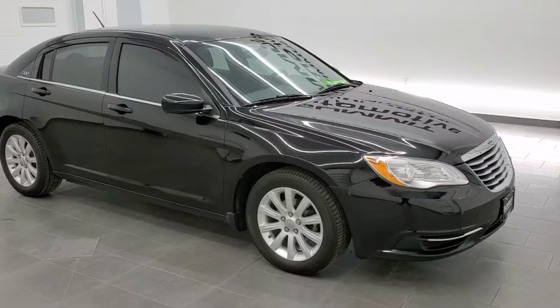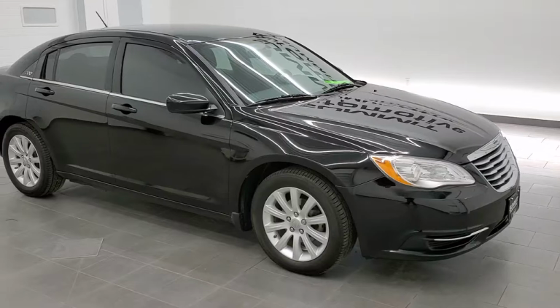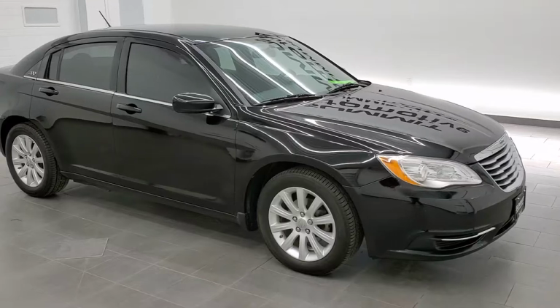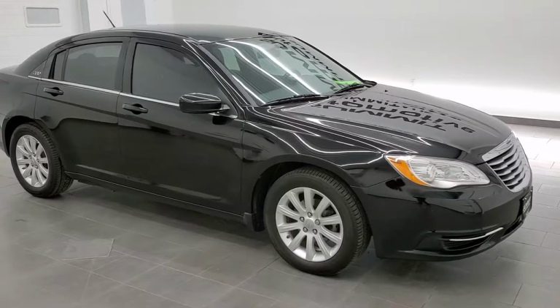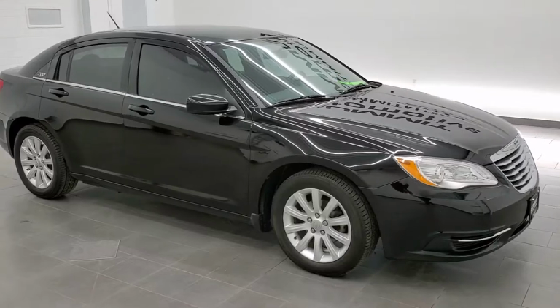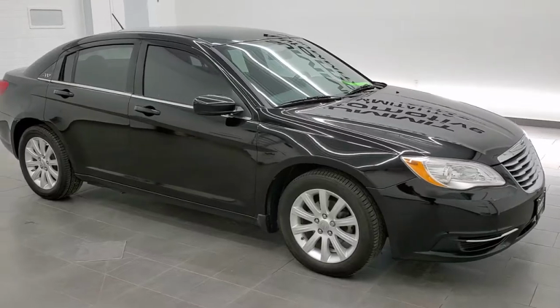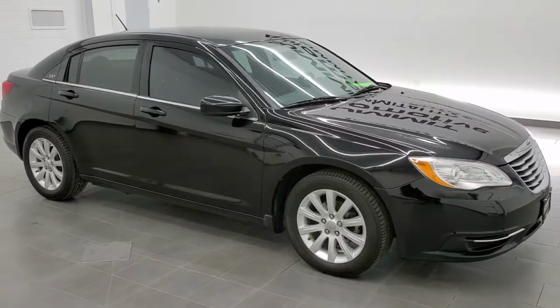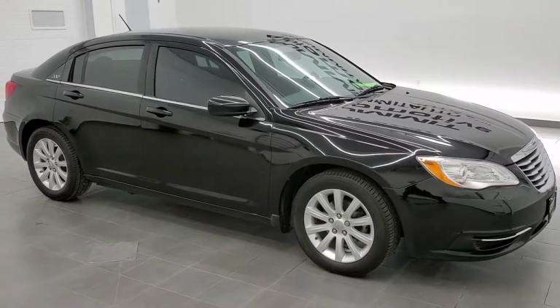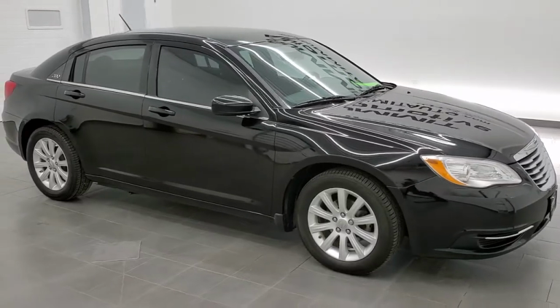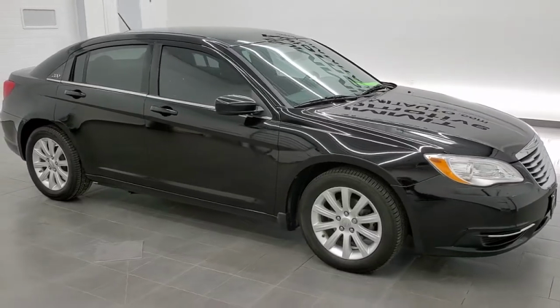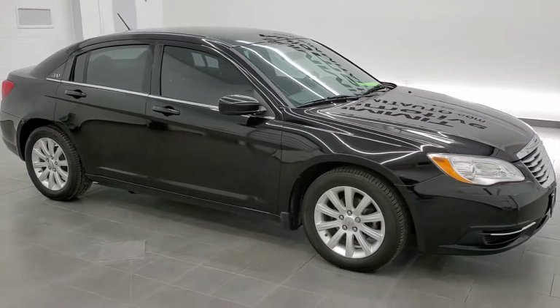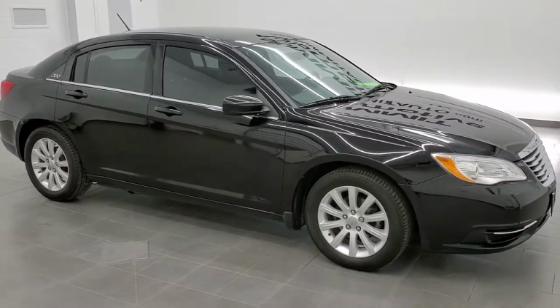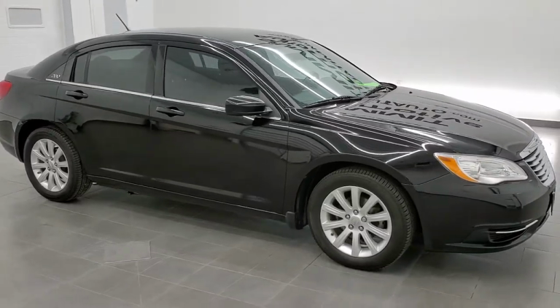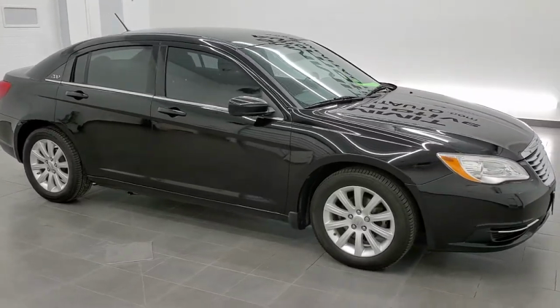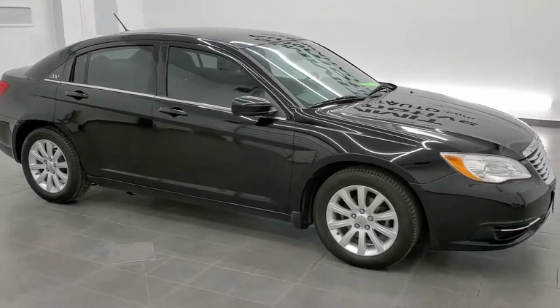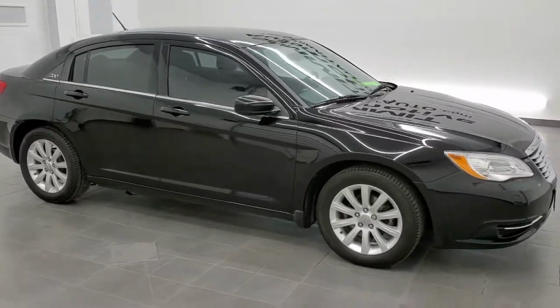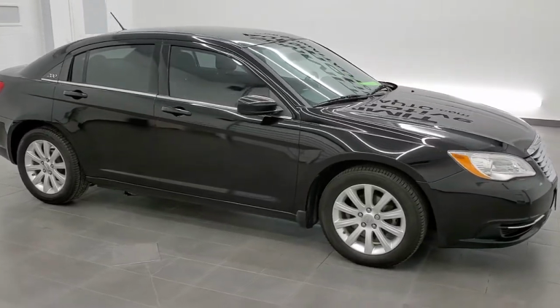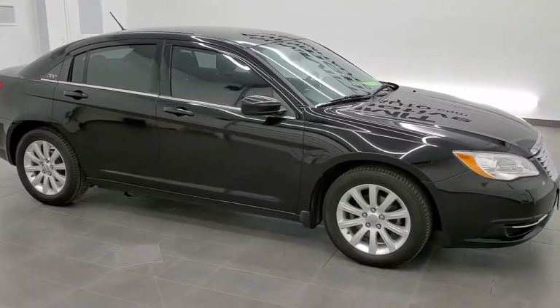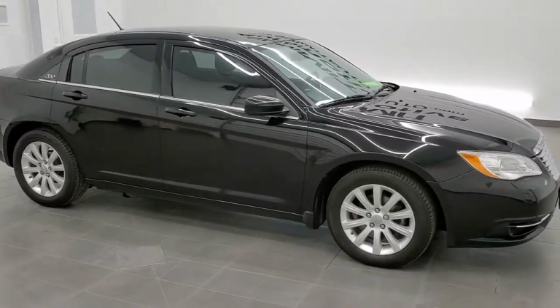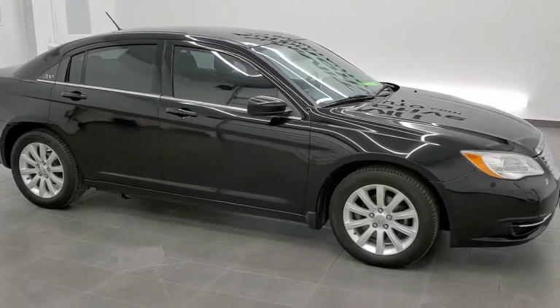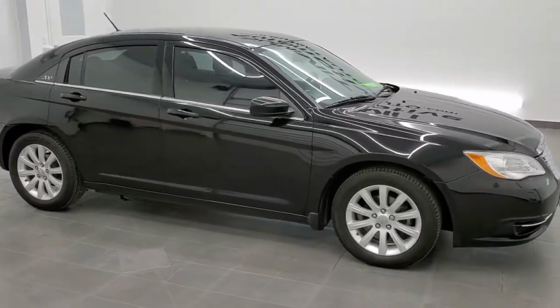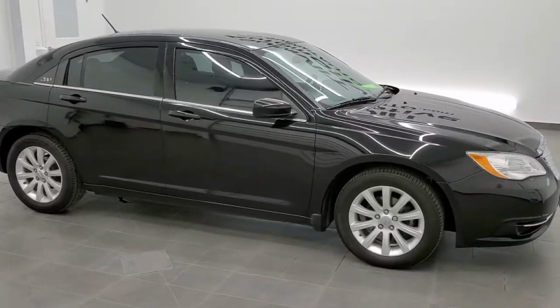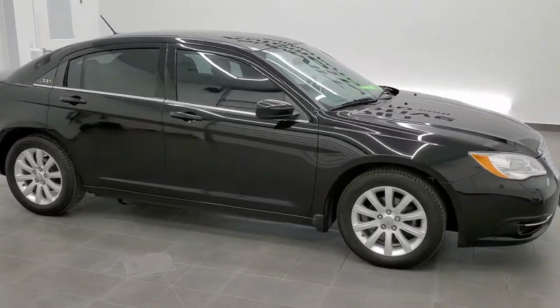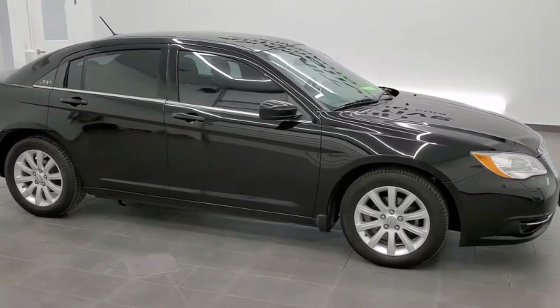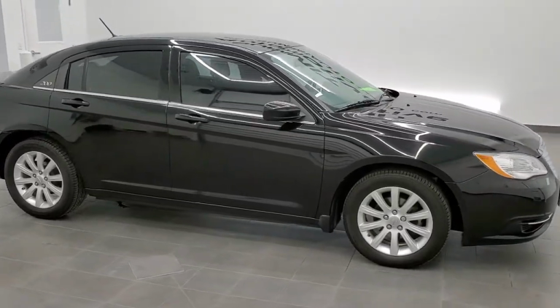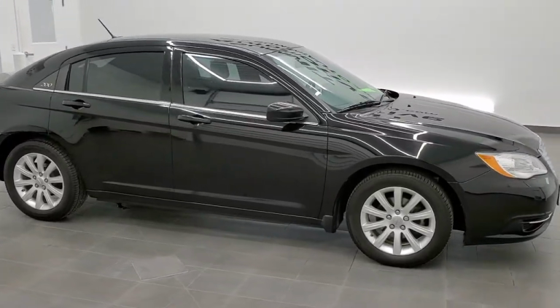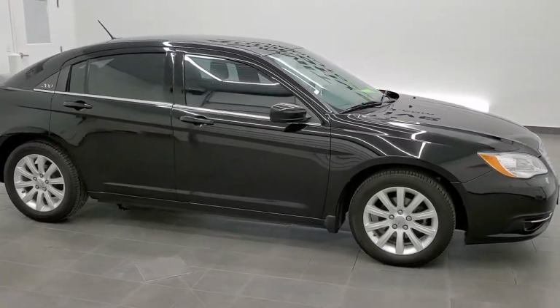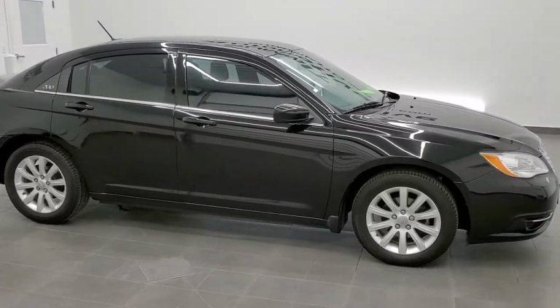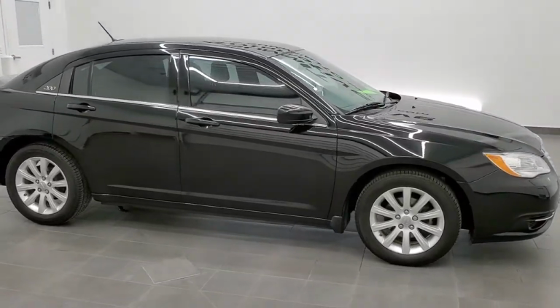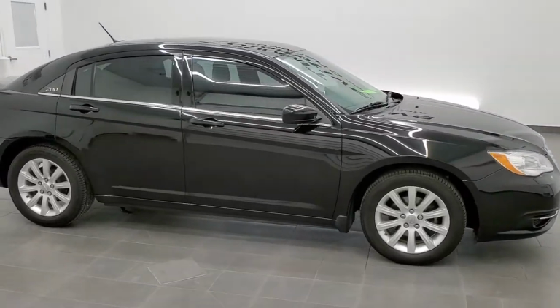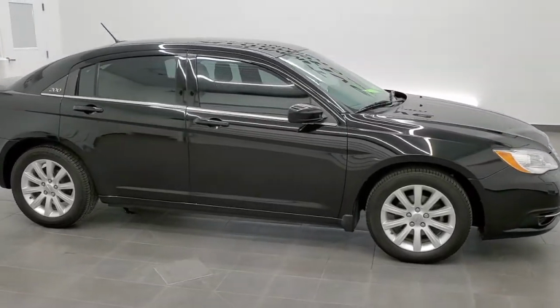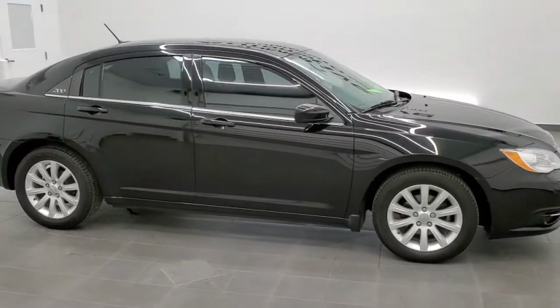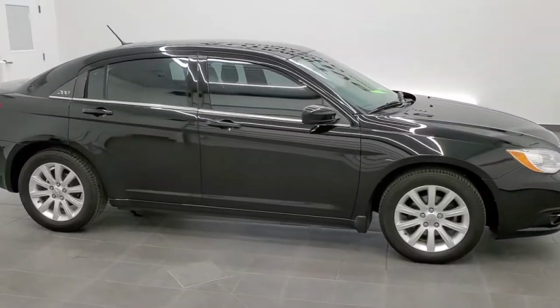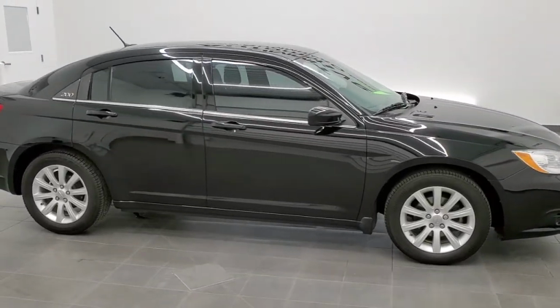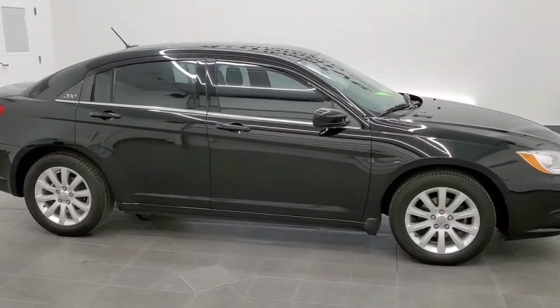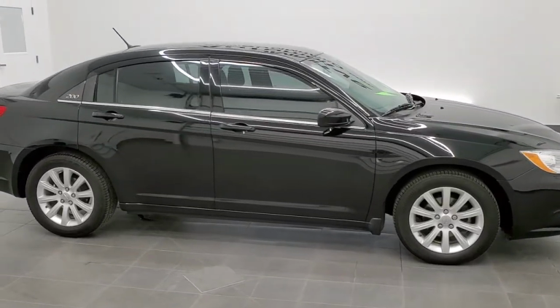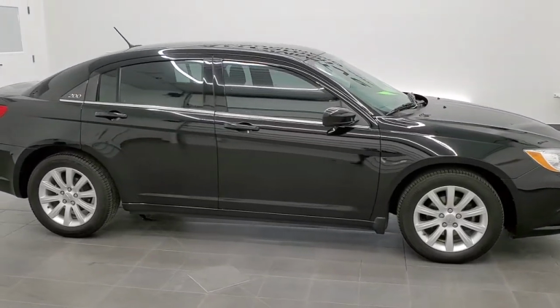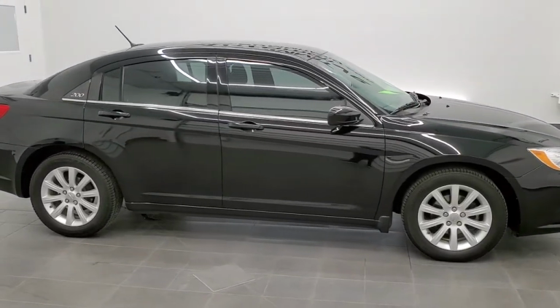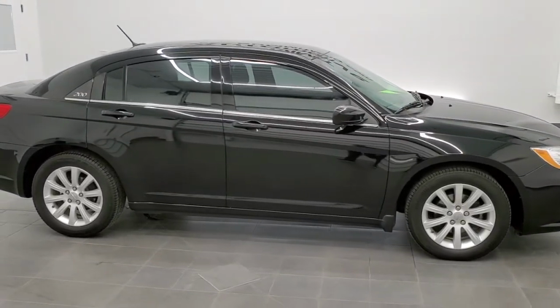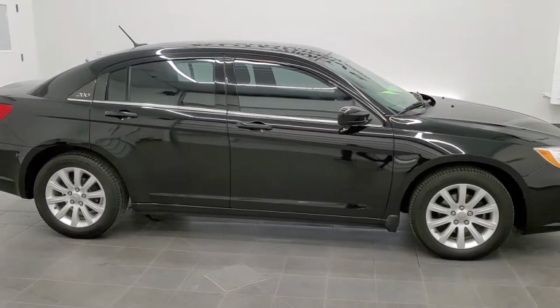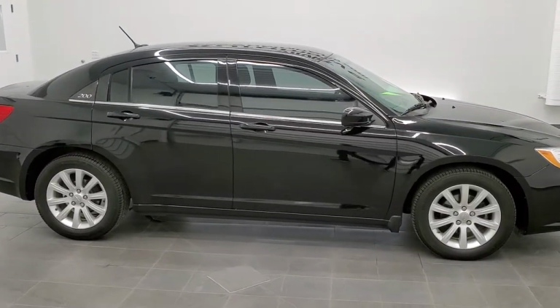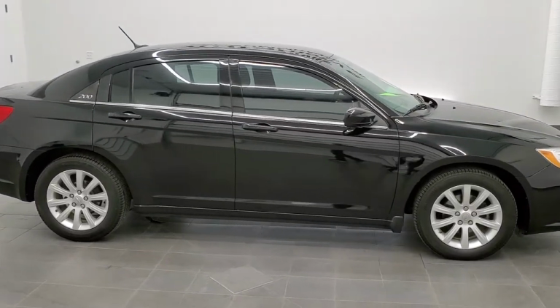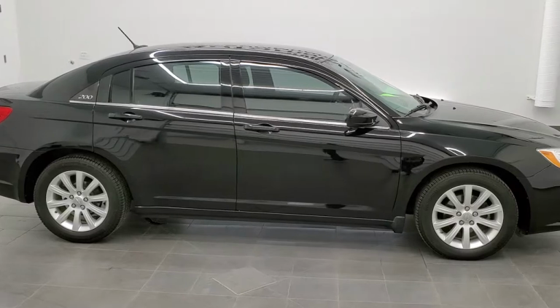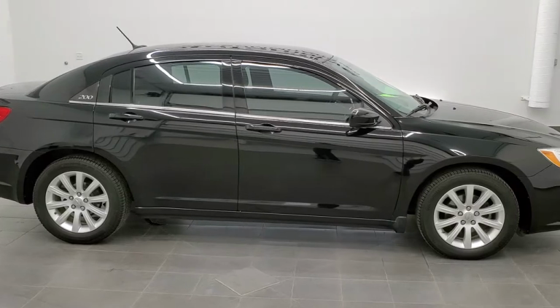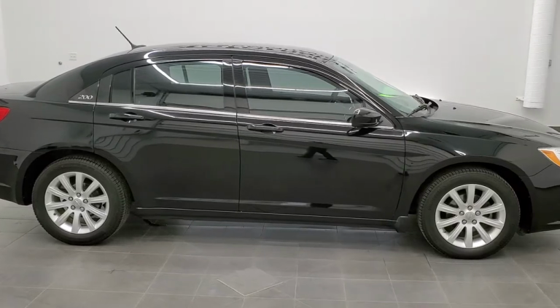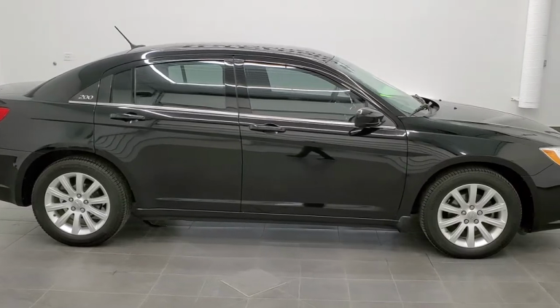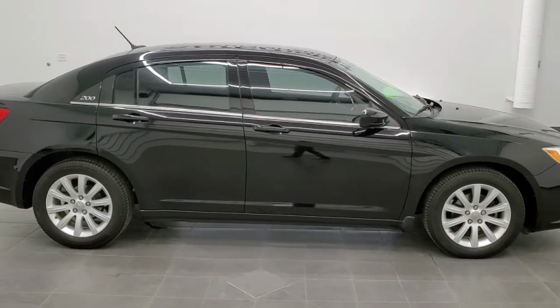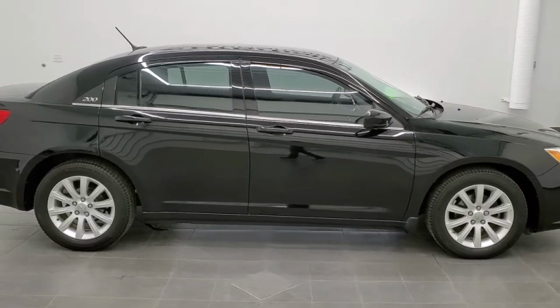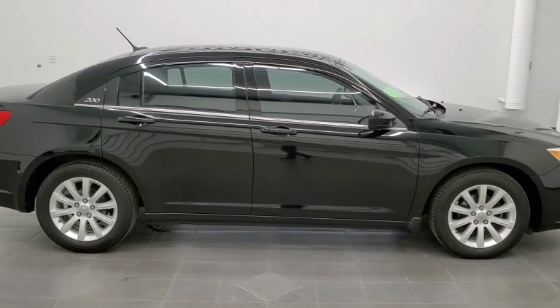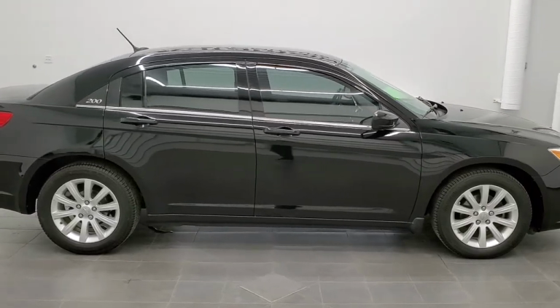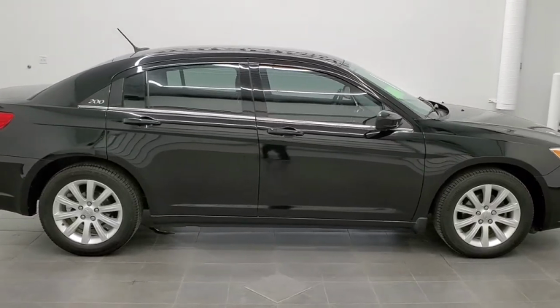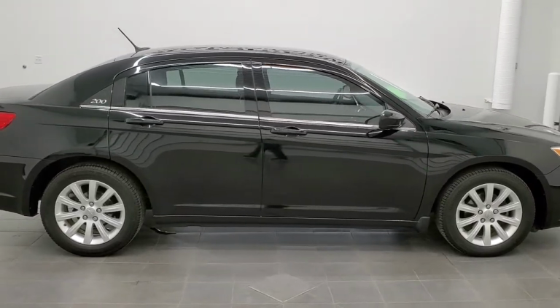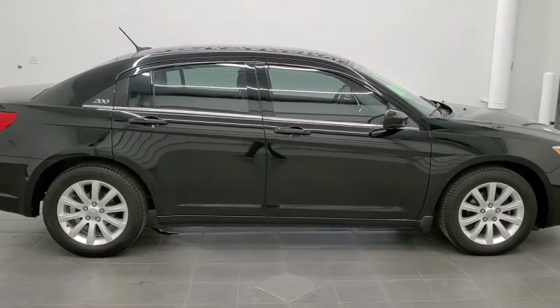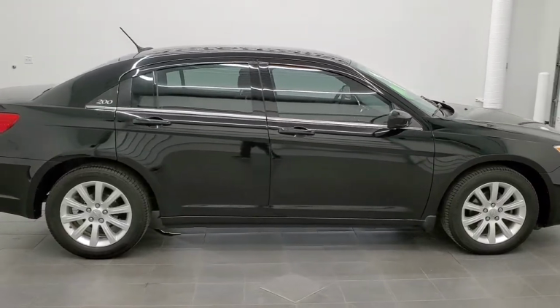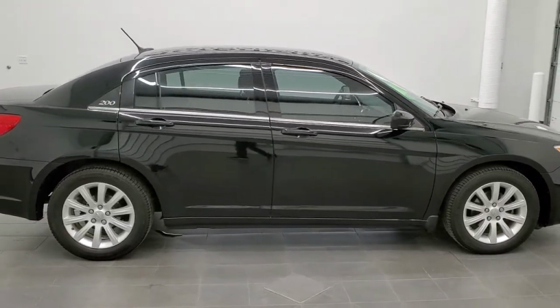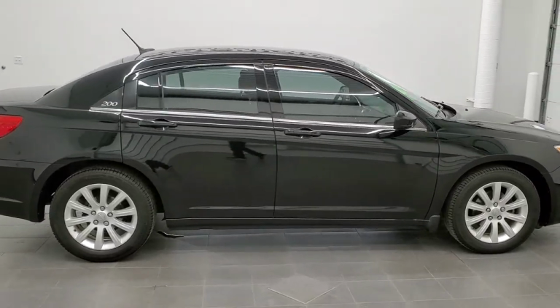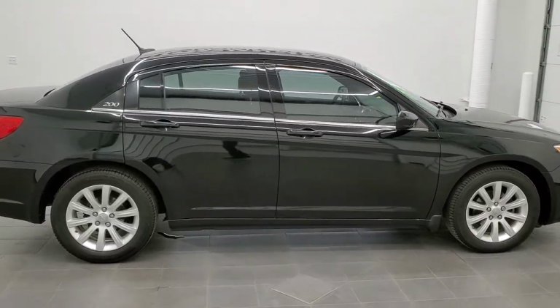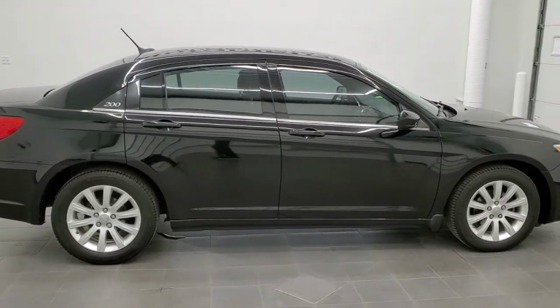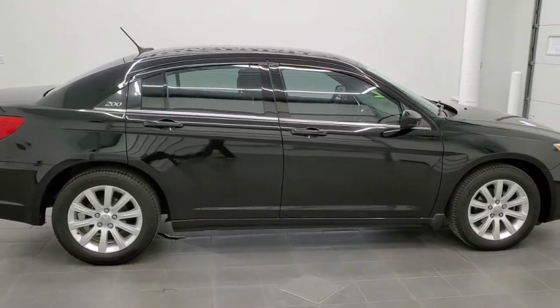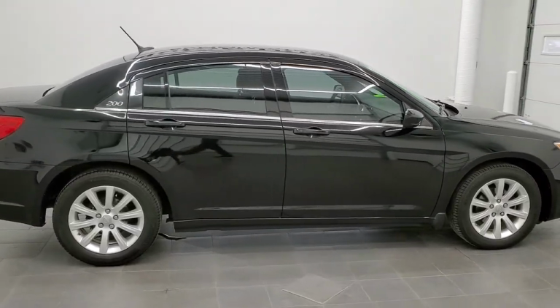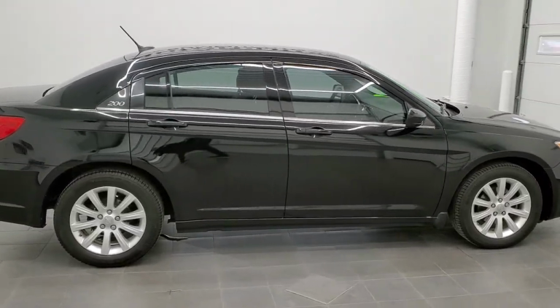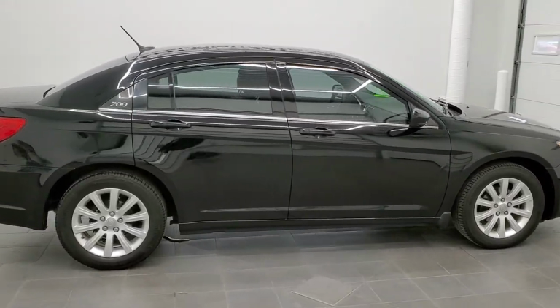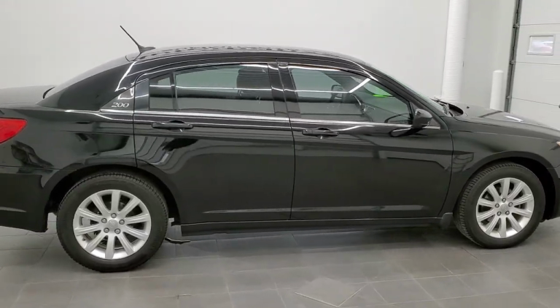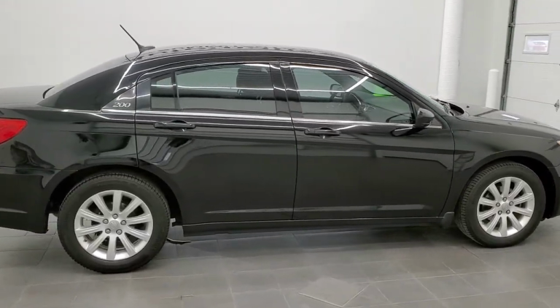This is stock number 11396A. We are here at Summit Automotive in Fond du Lac, Wisconsin, your new and used car headquarters.